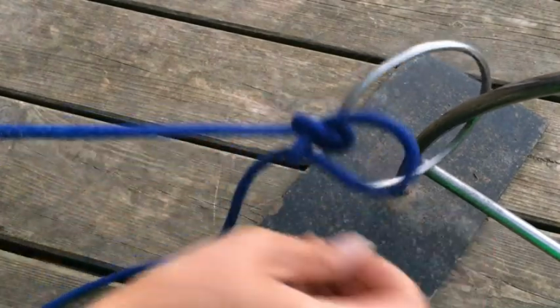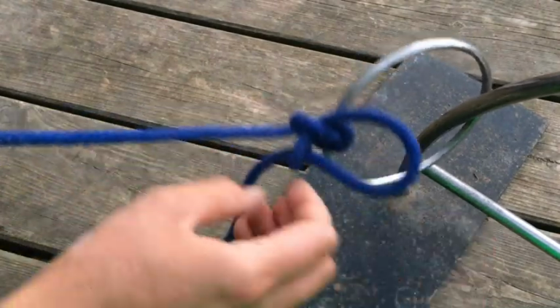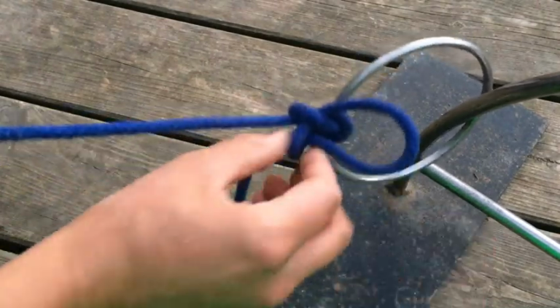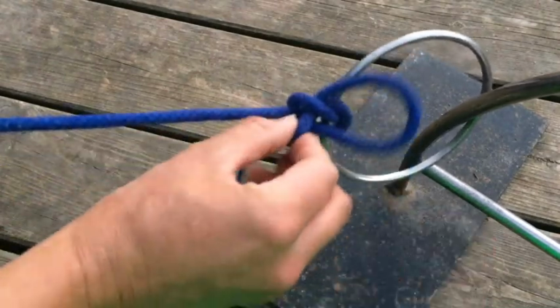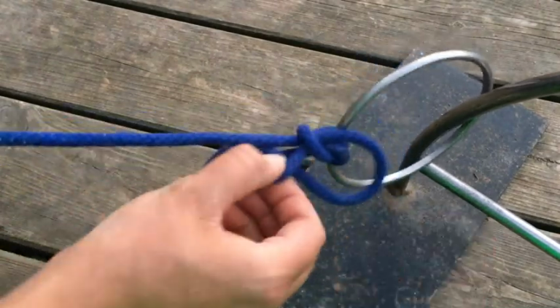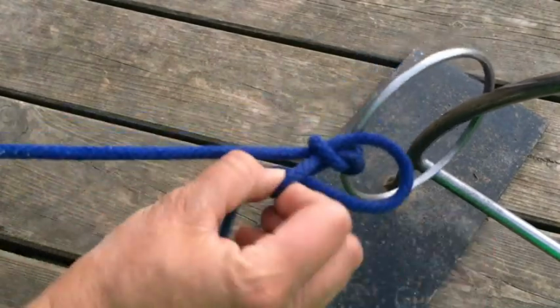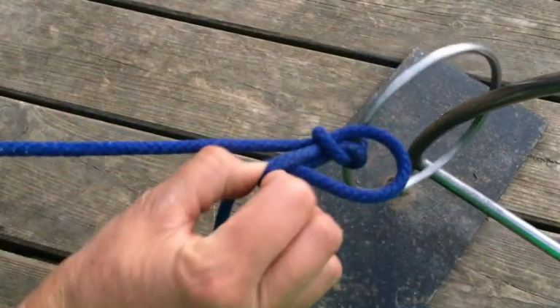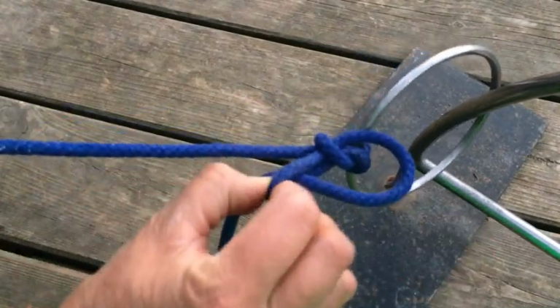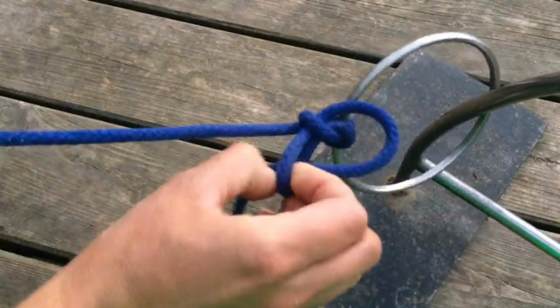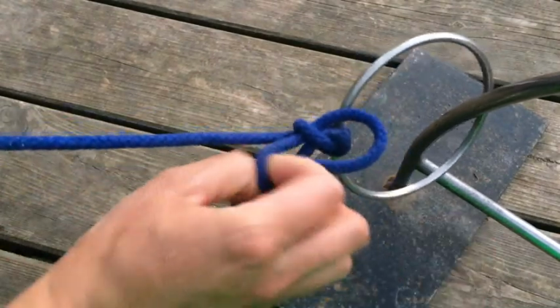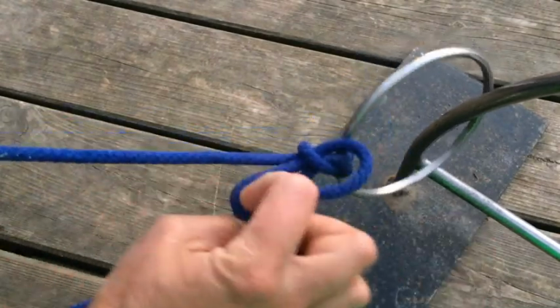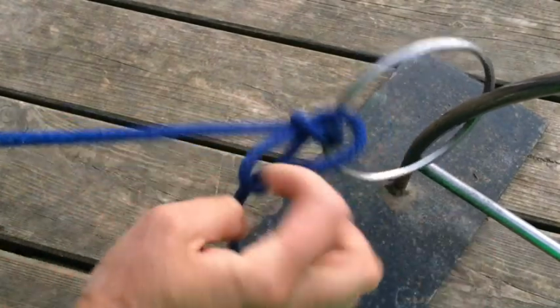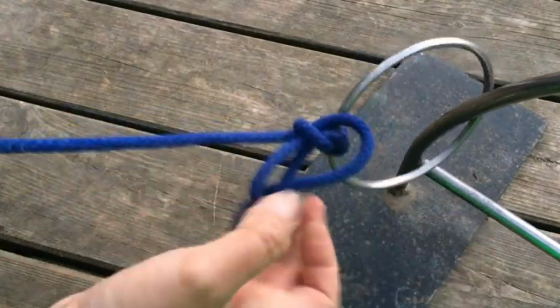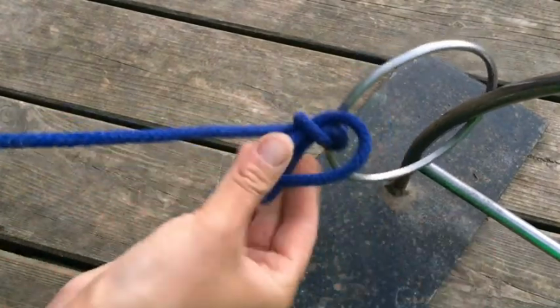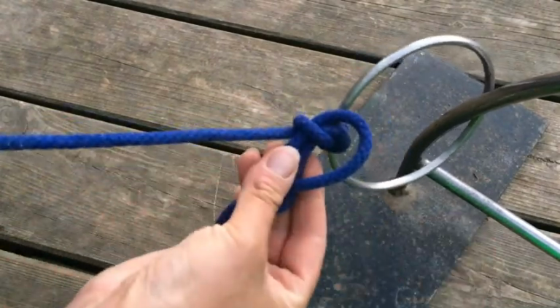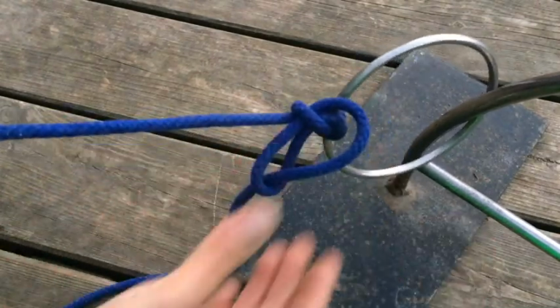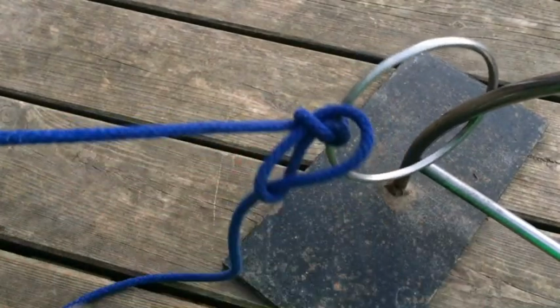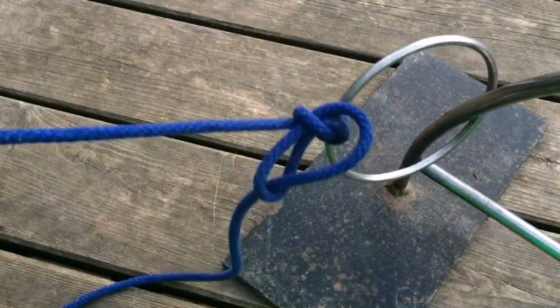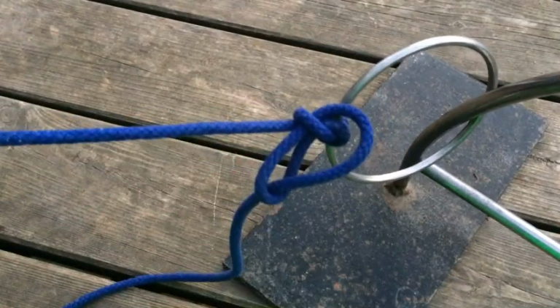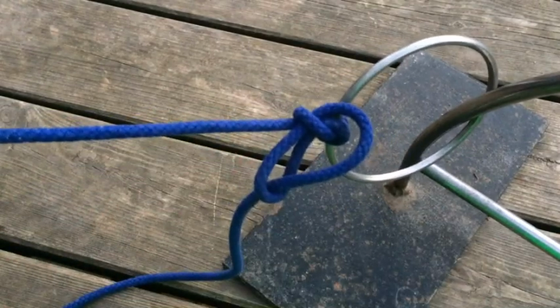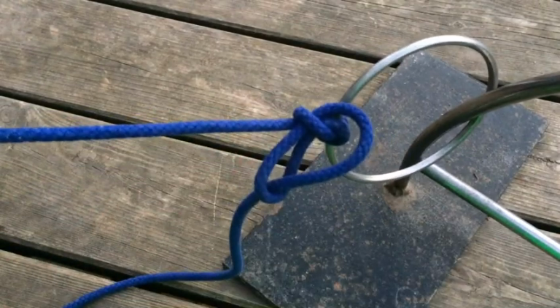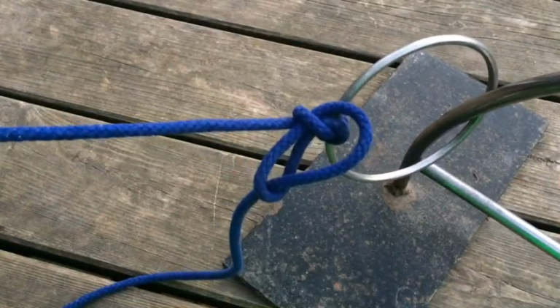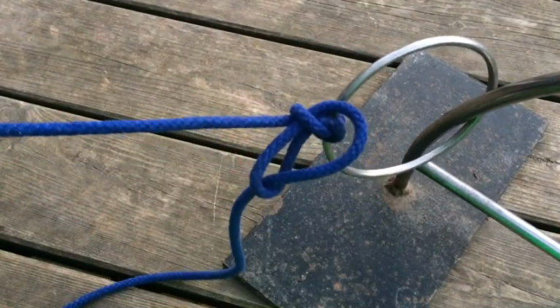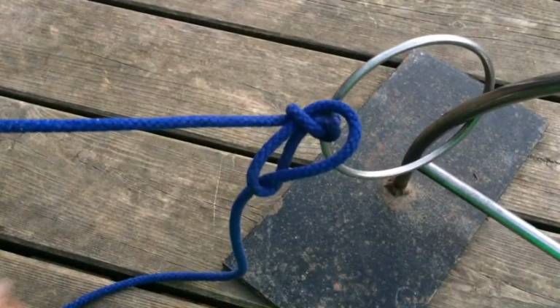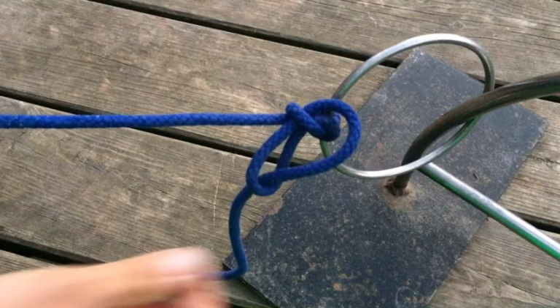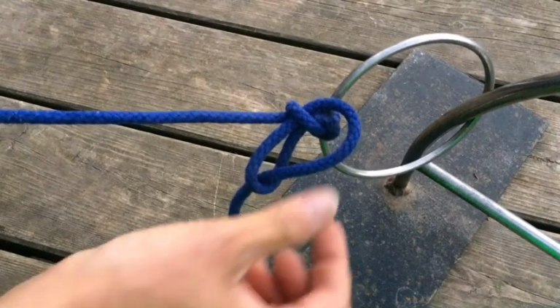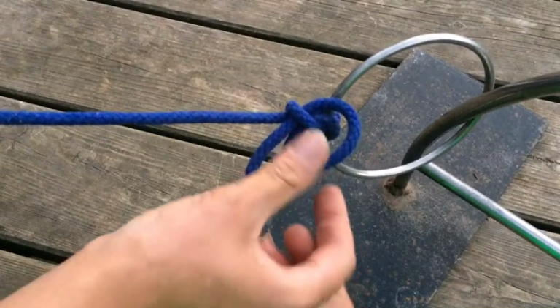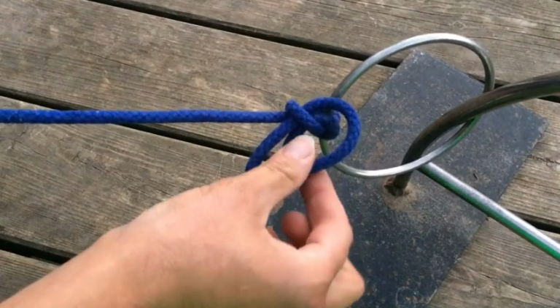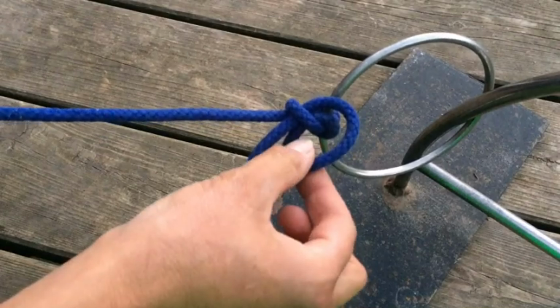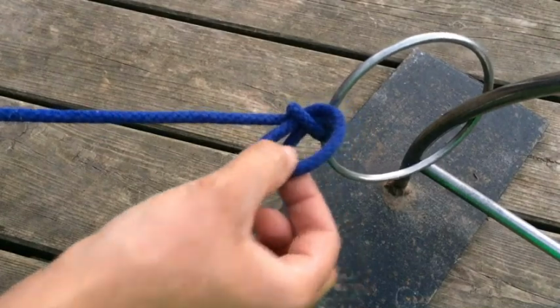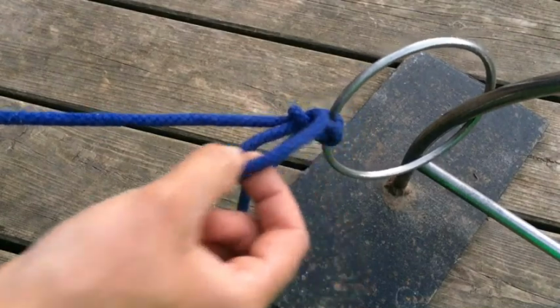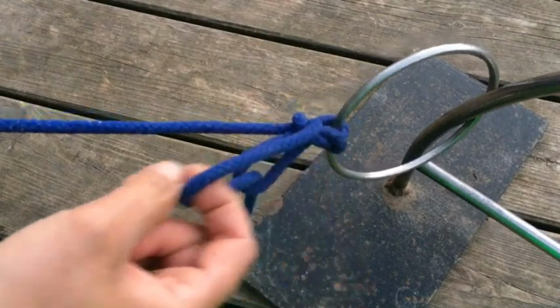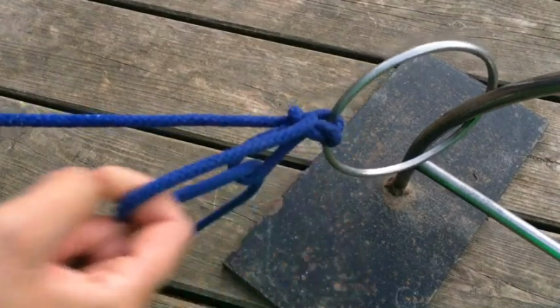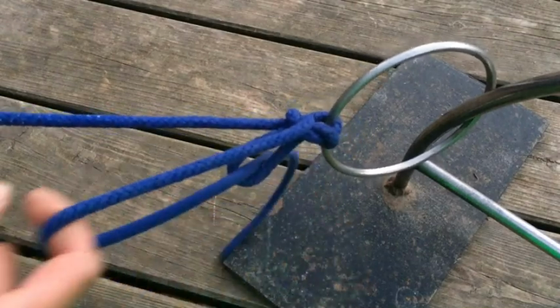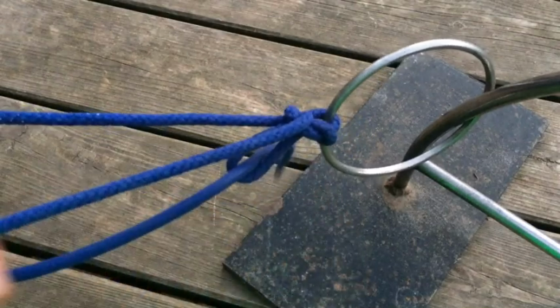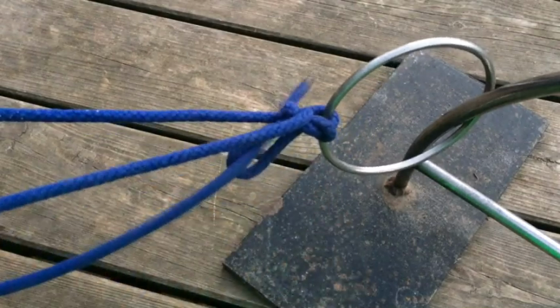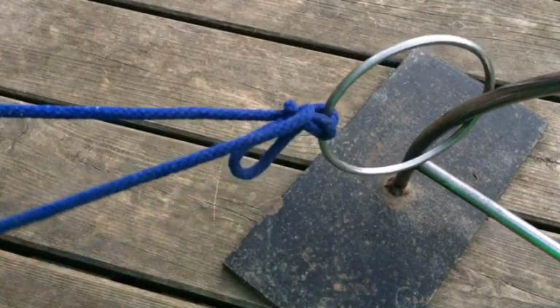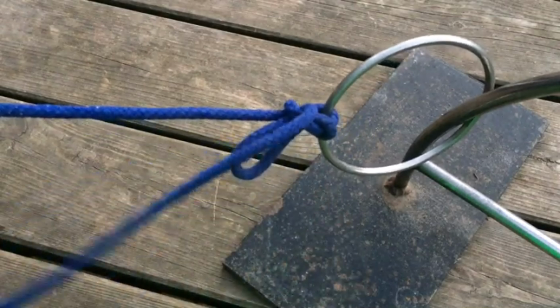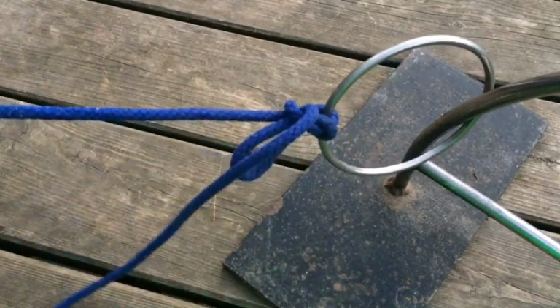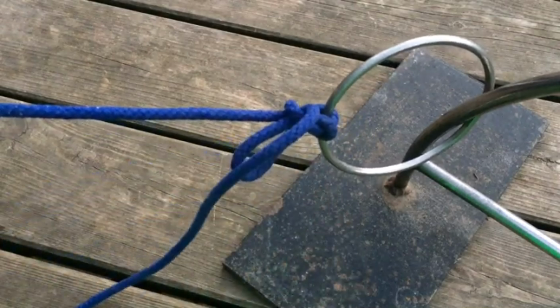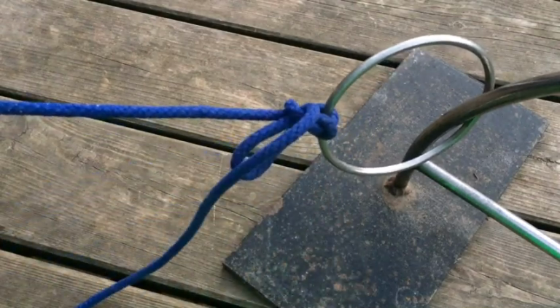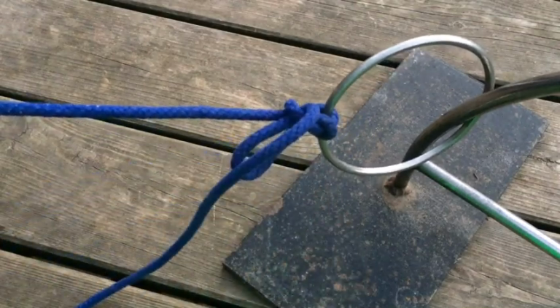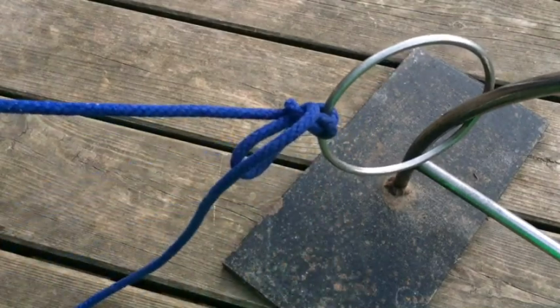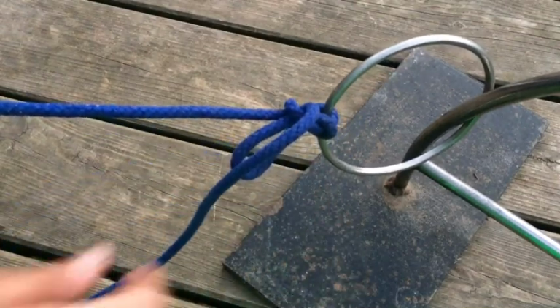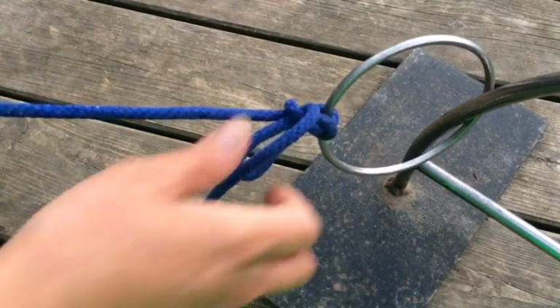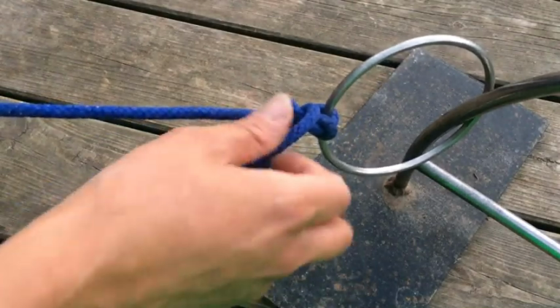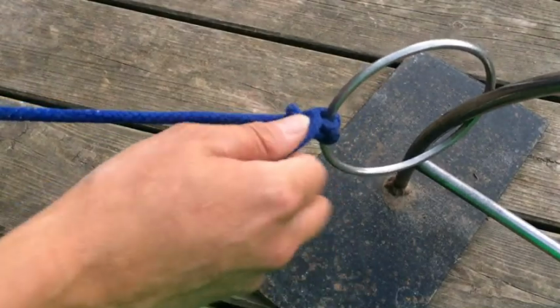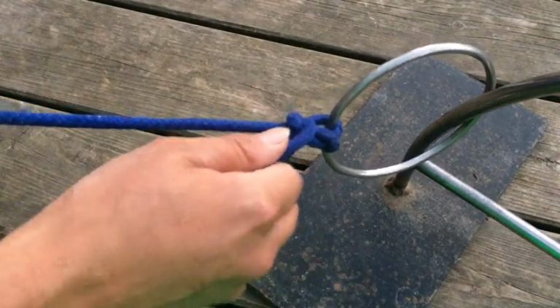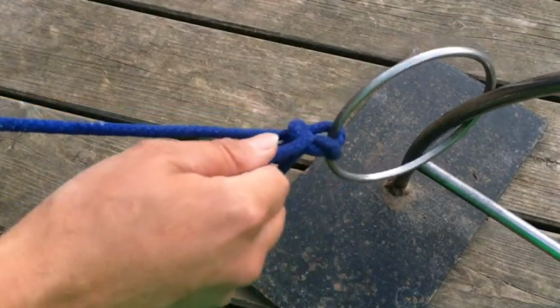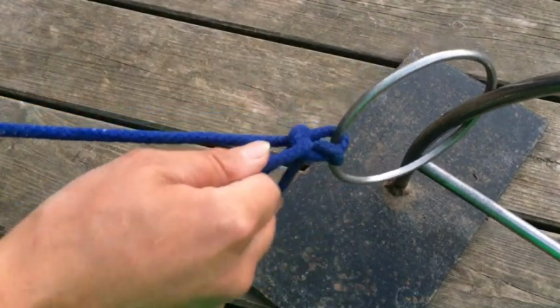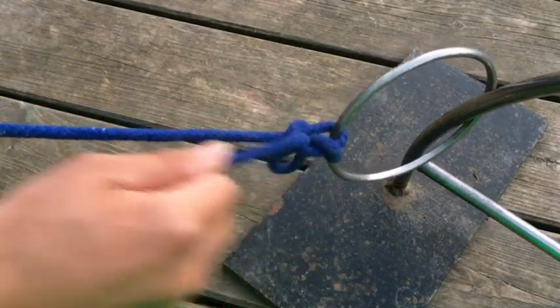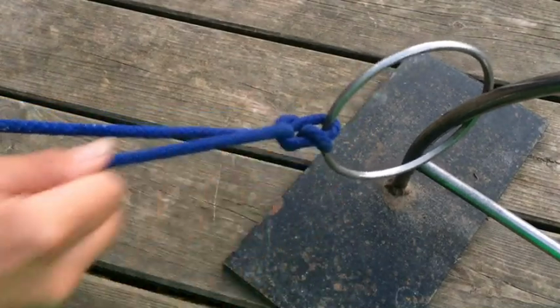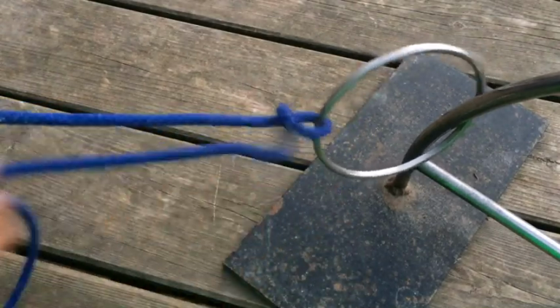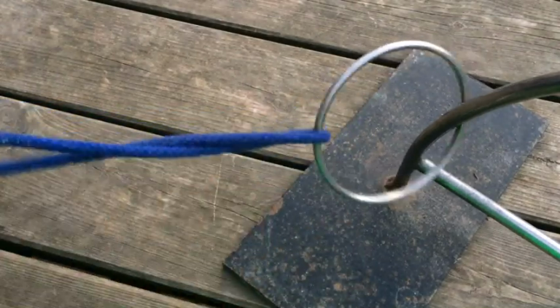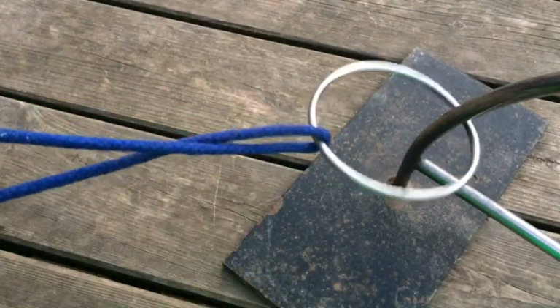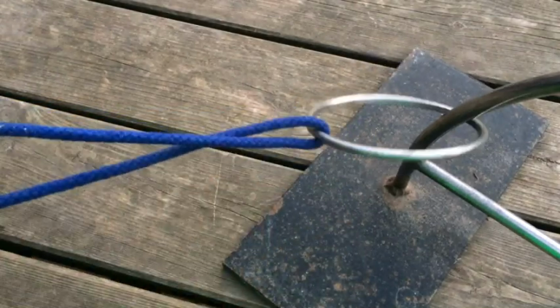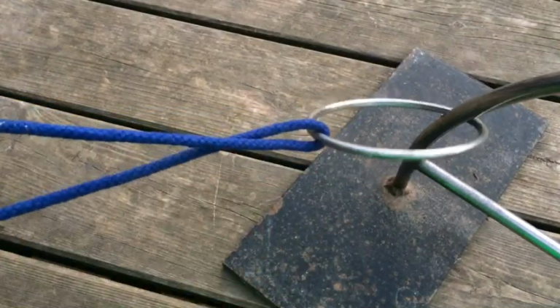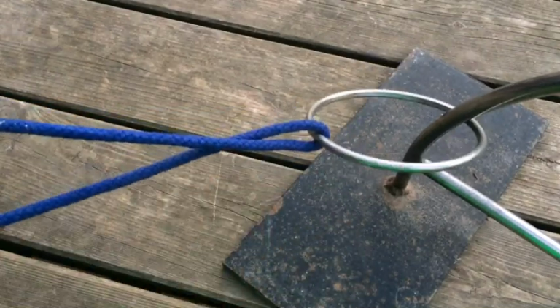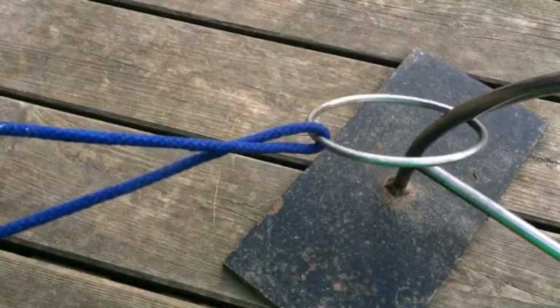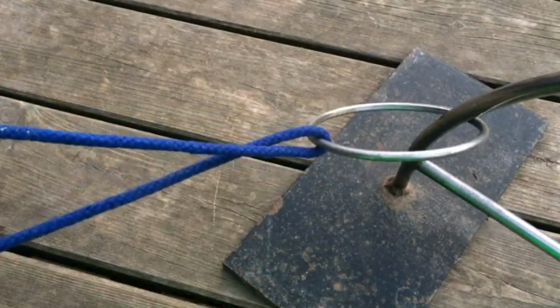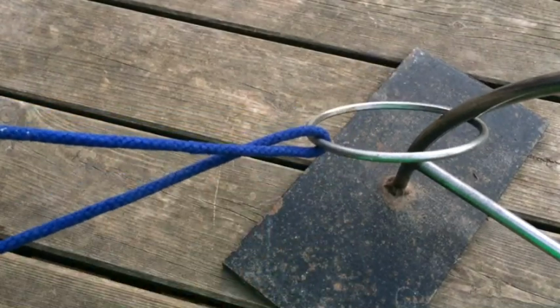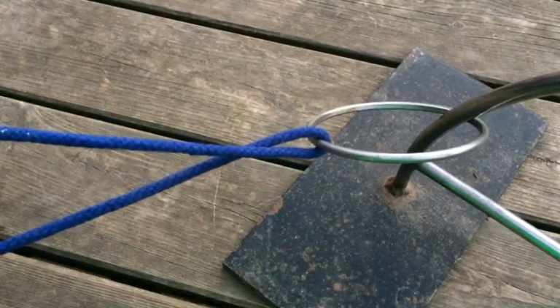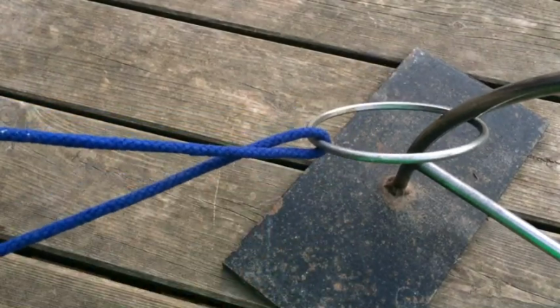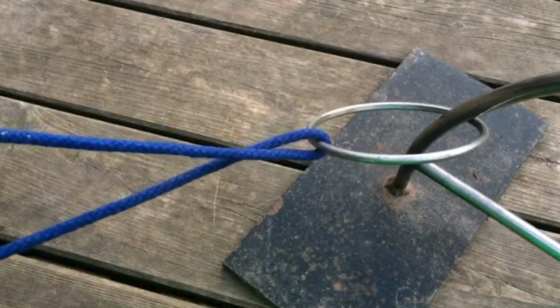To undo my knot, all I'm going to do is pull out that tail end again and pull off down the bottom.